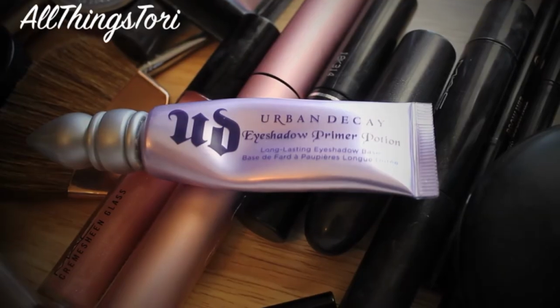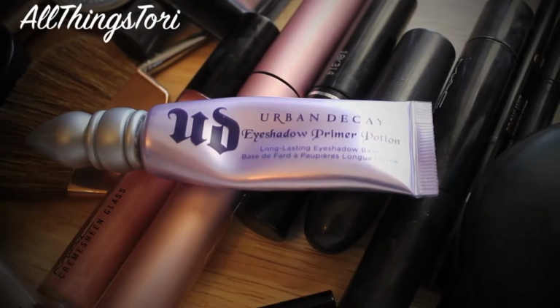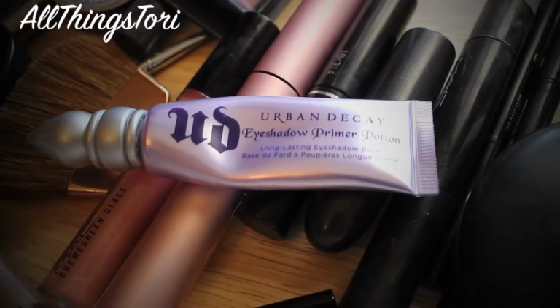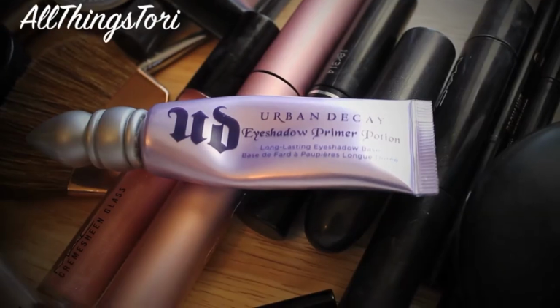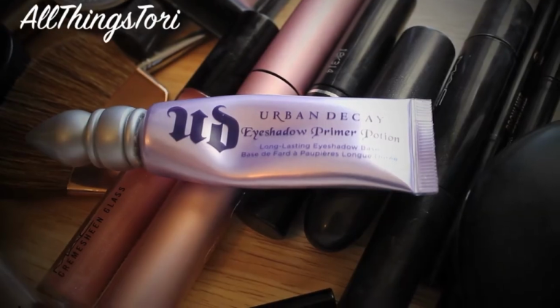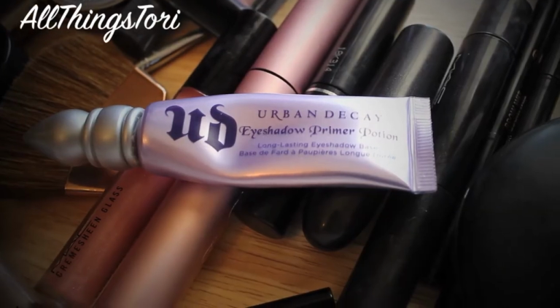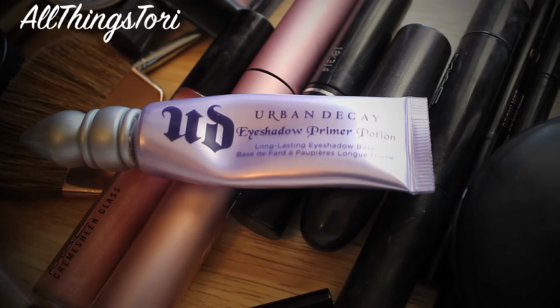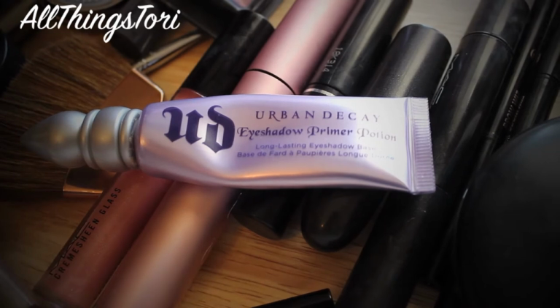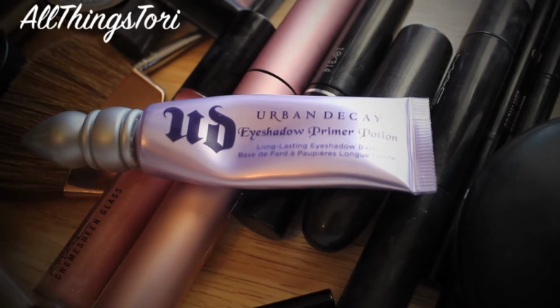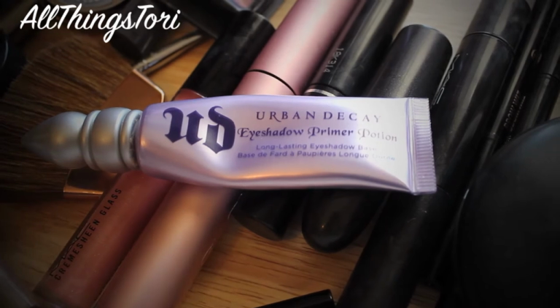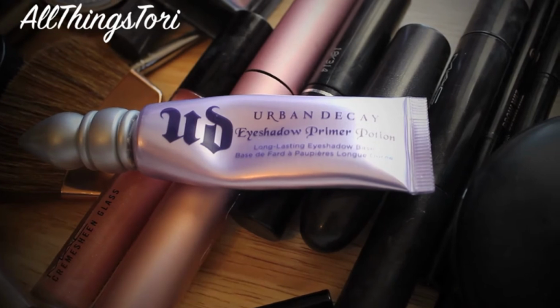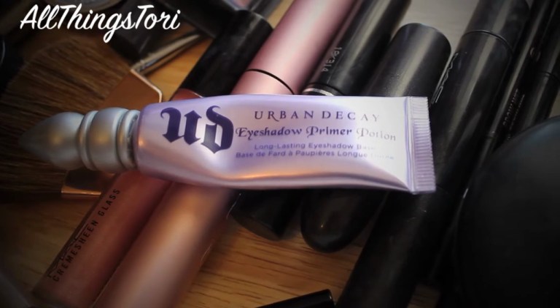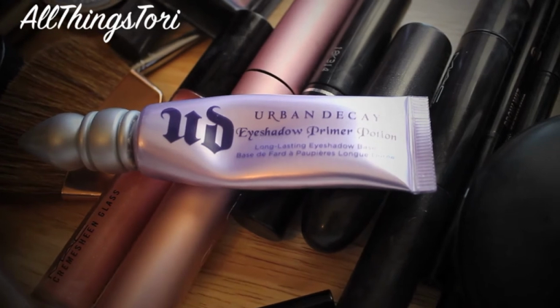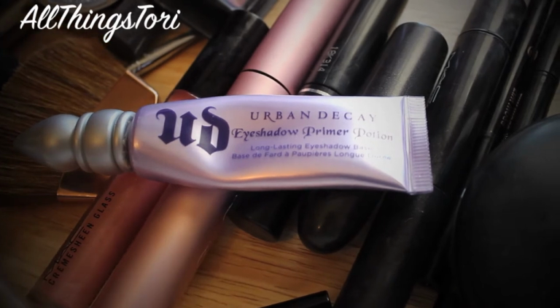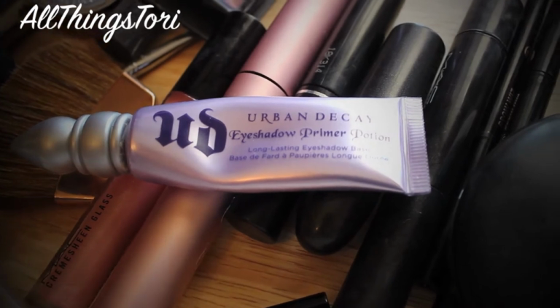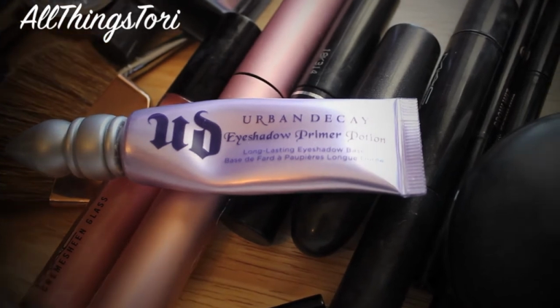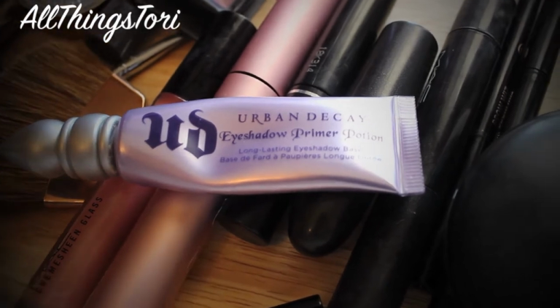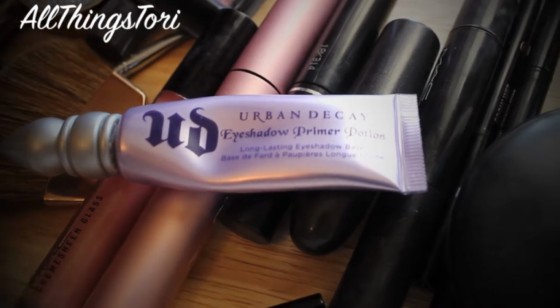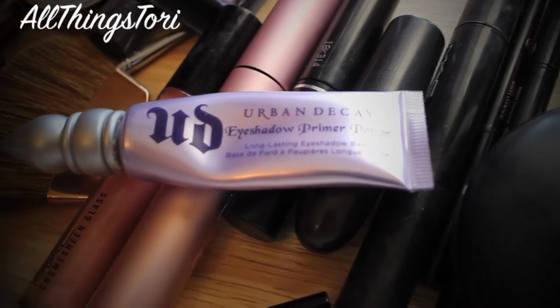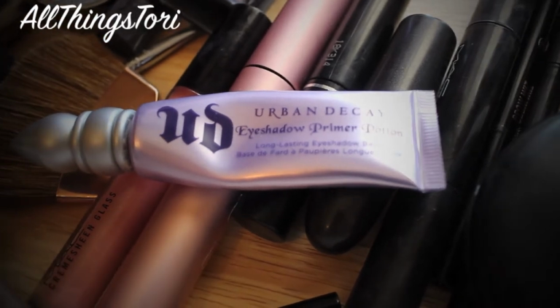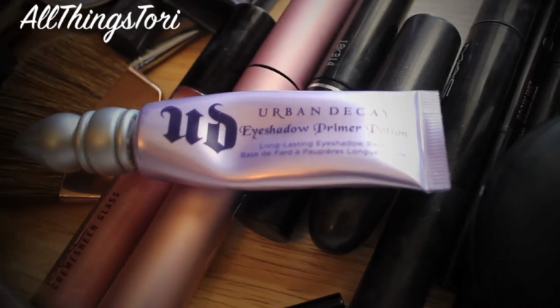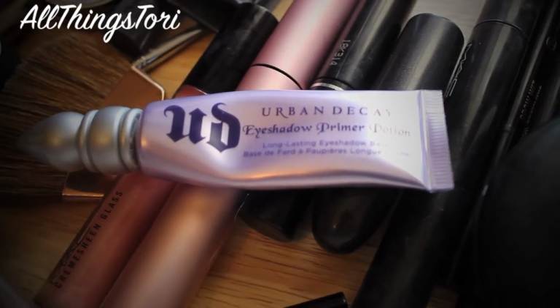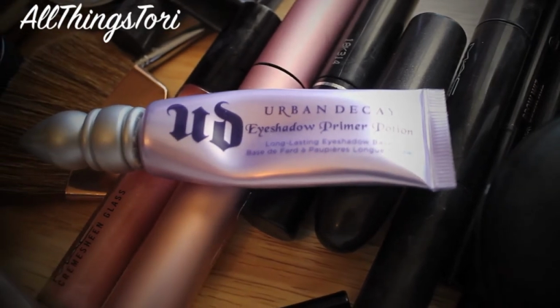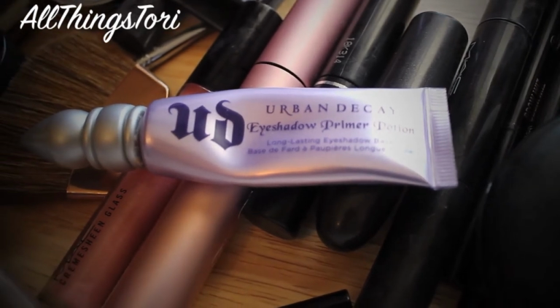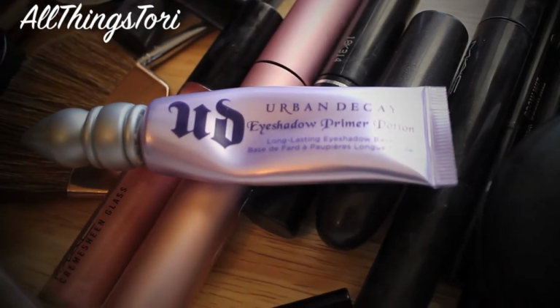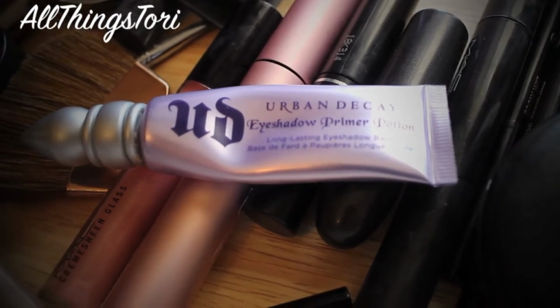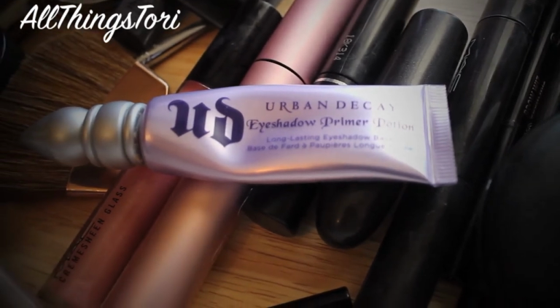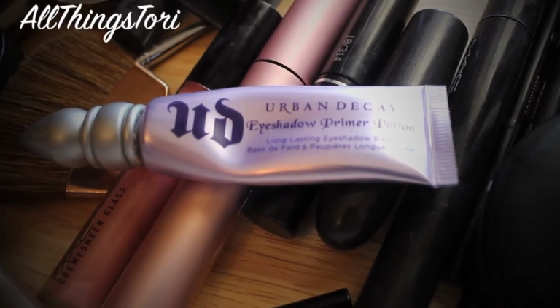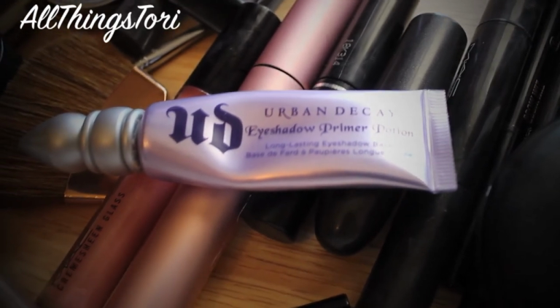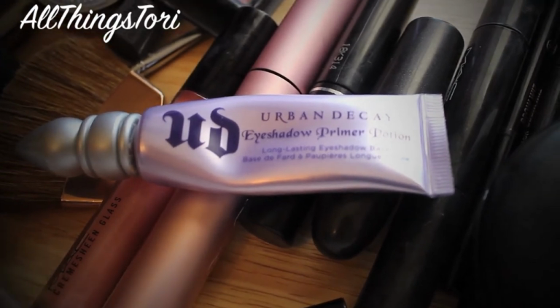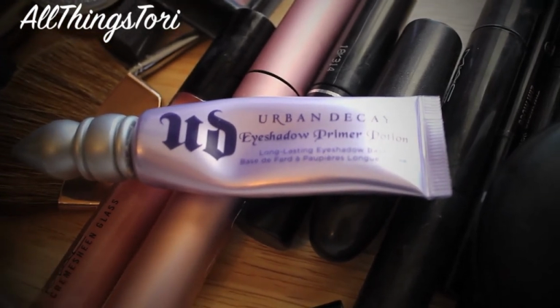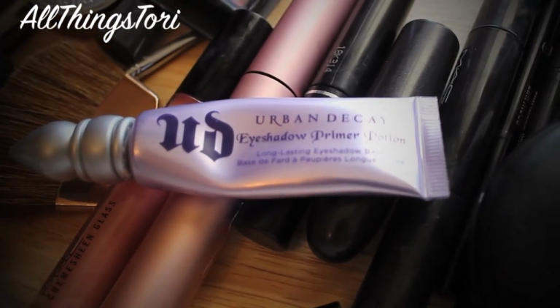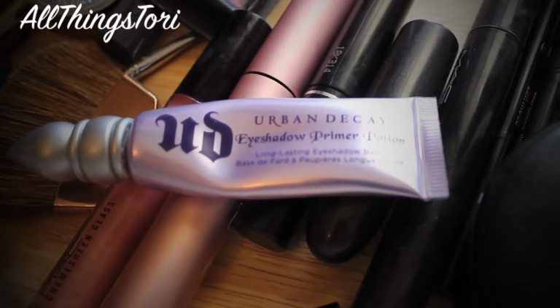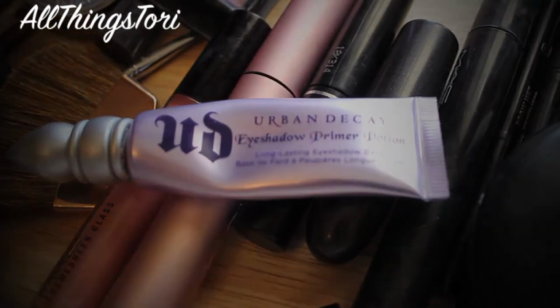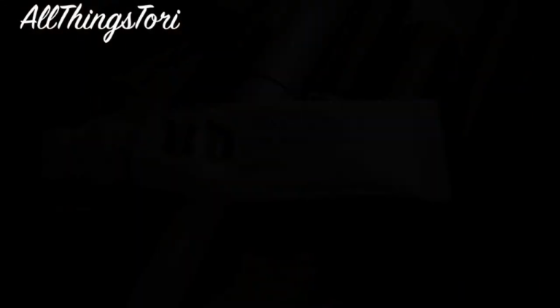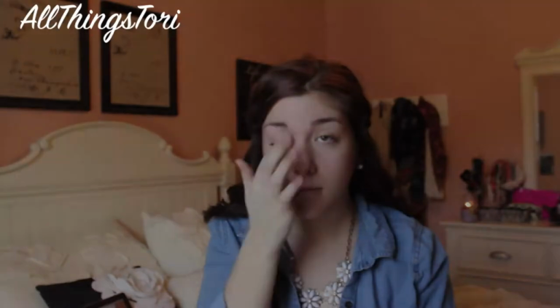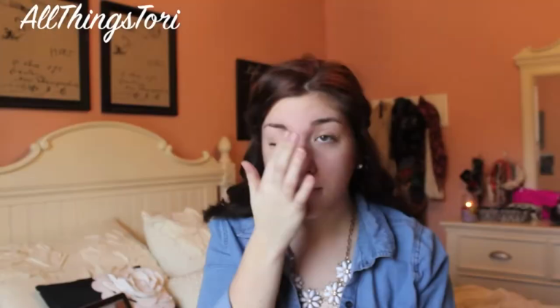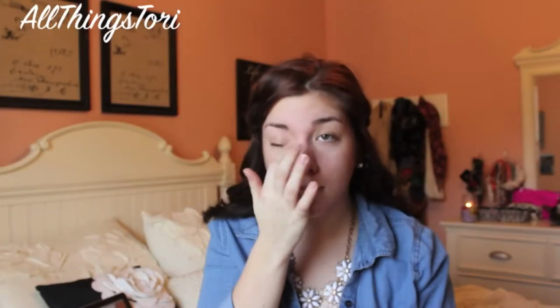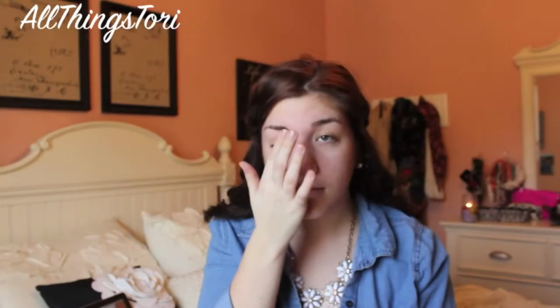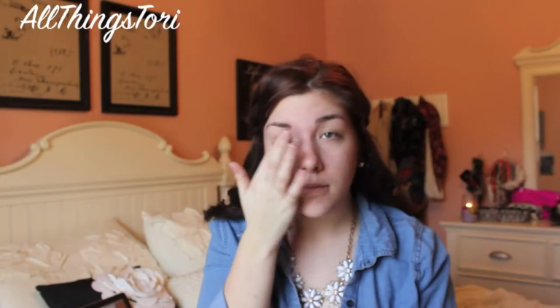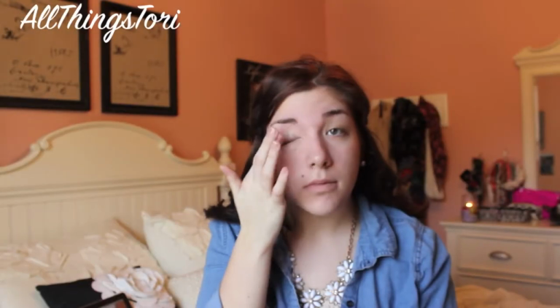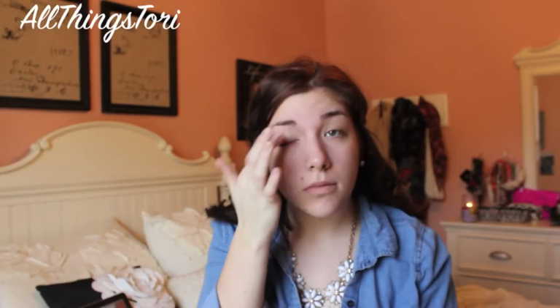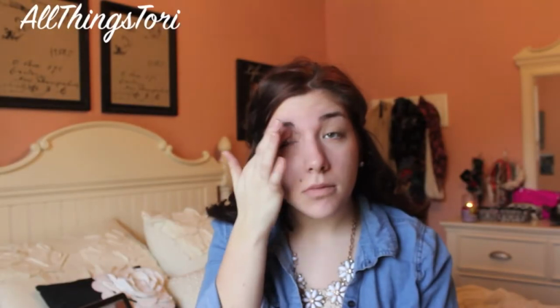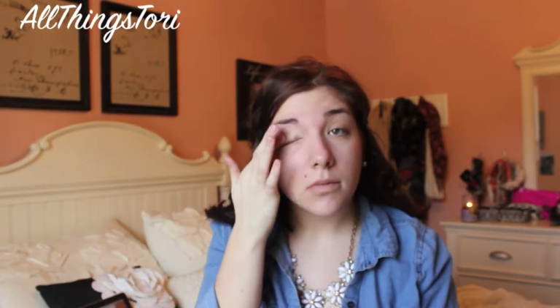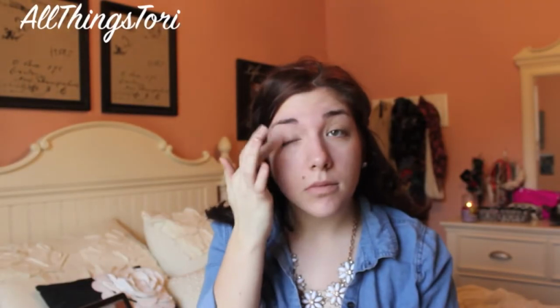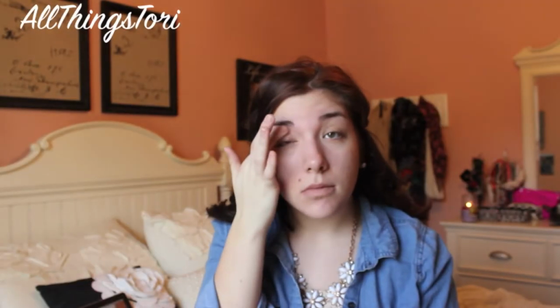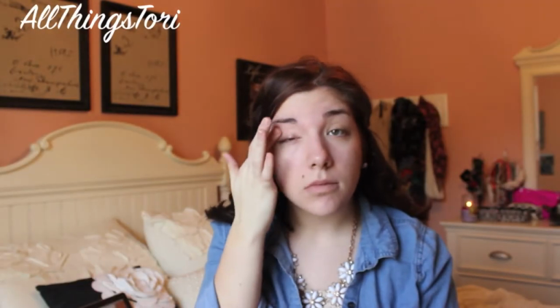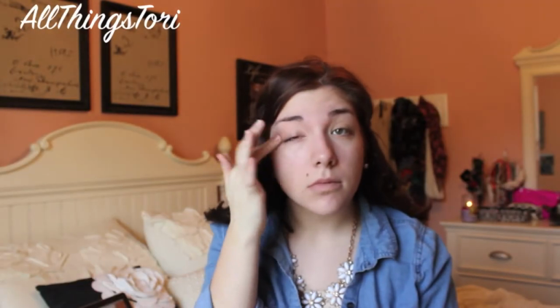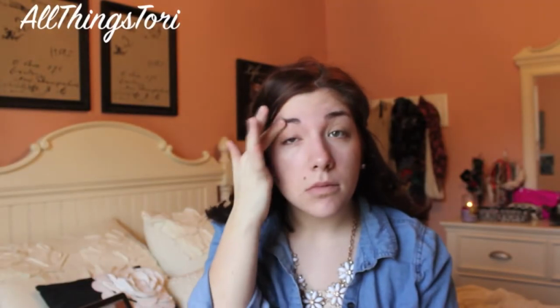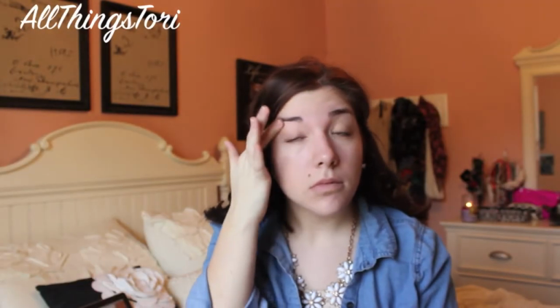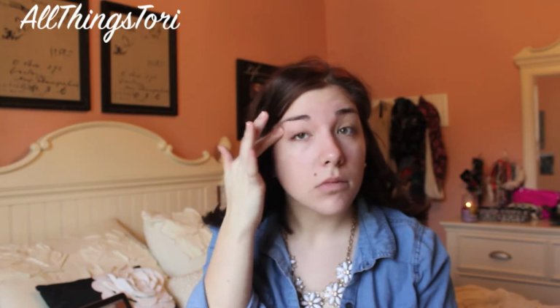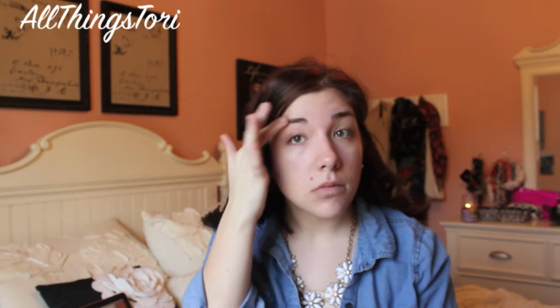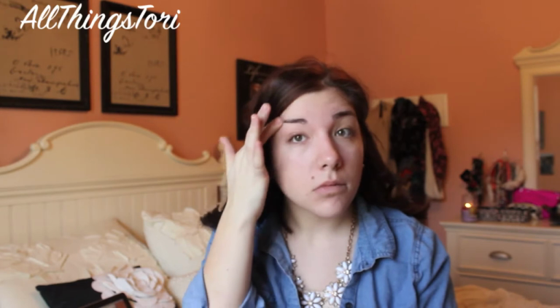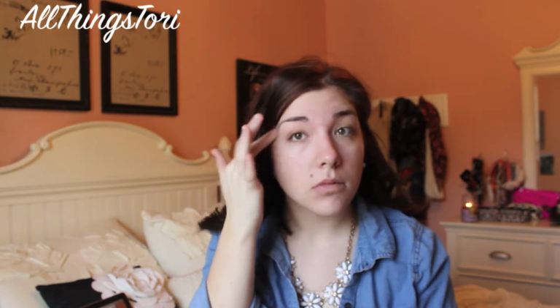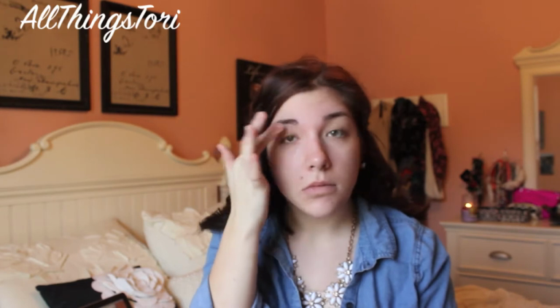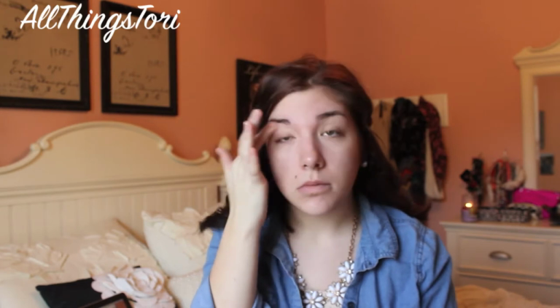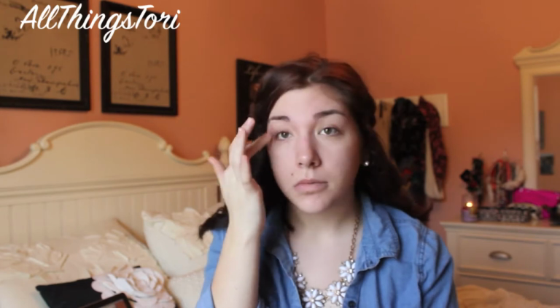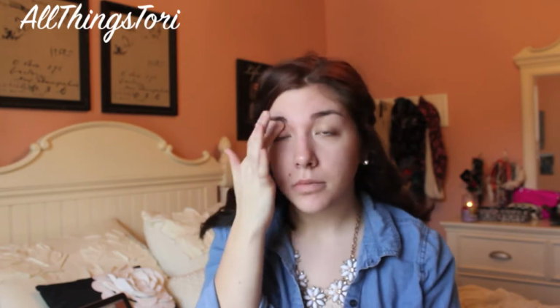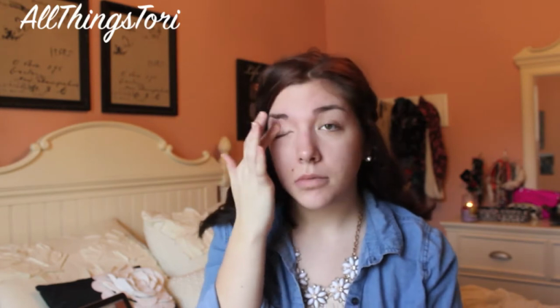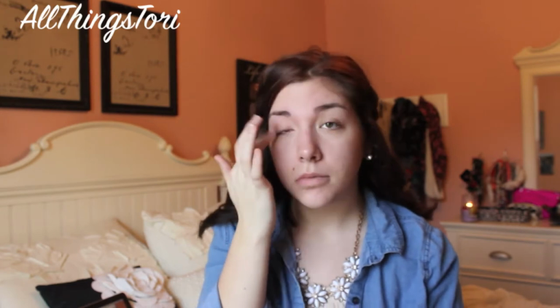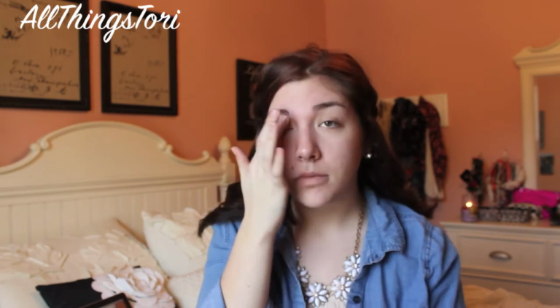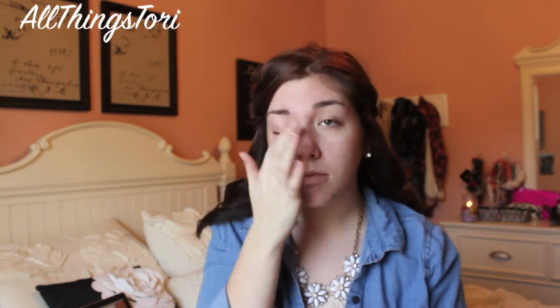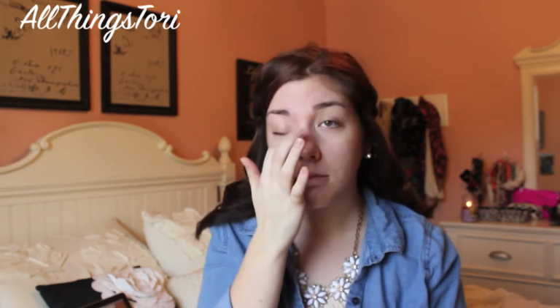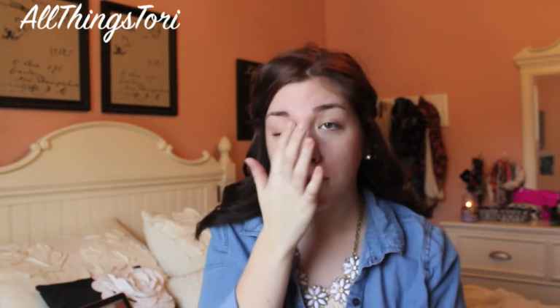Then for the eyes, I'm just using the Urban Decay Primer Potion and applying that all over my eyelids and also under my lower lash line.